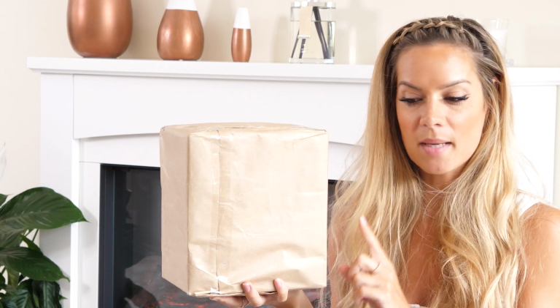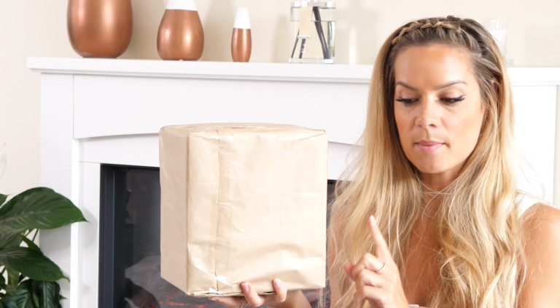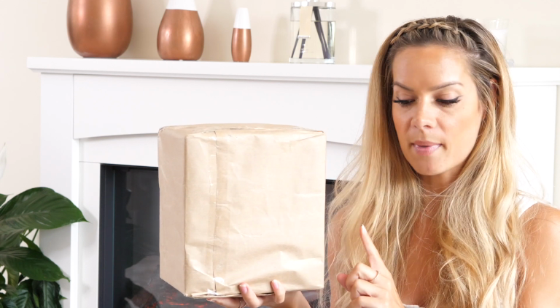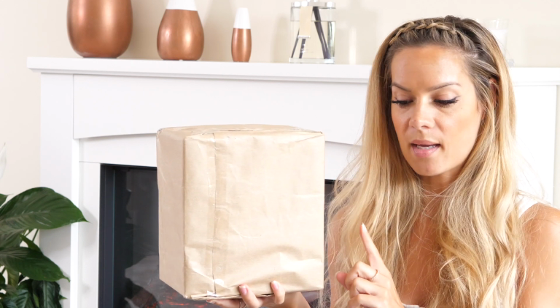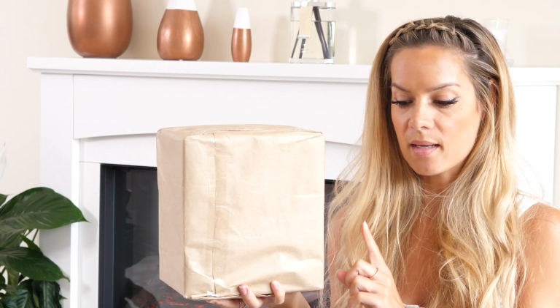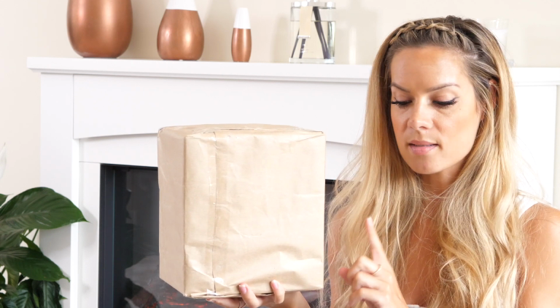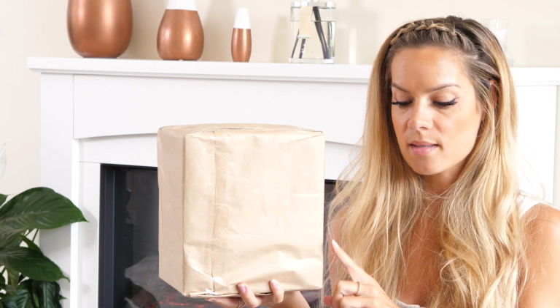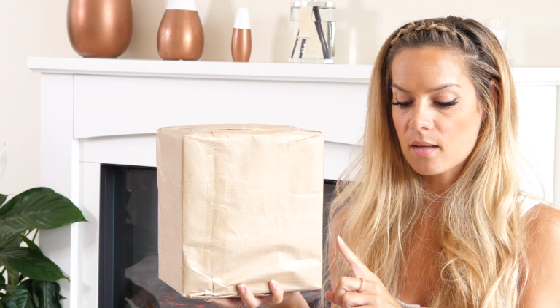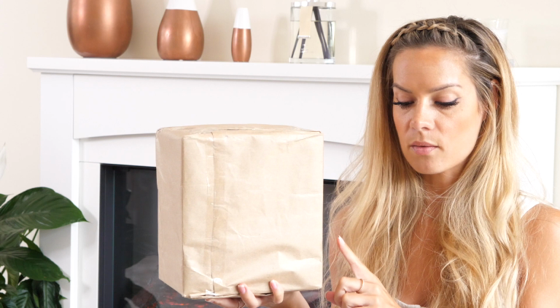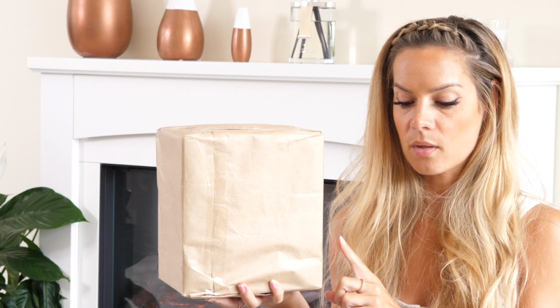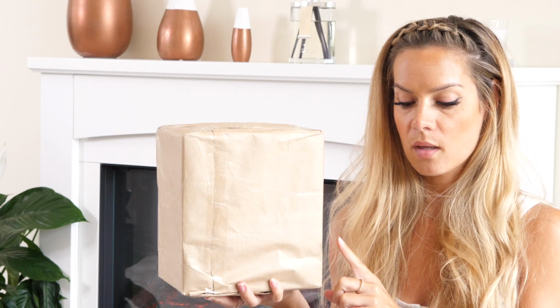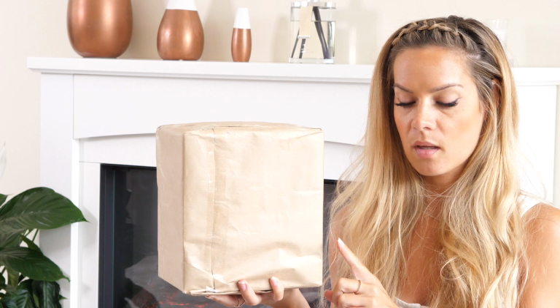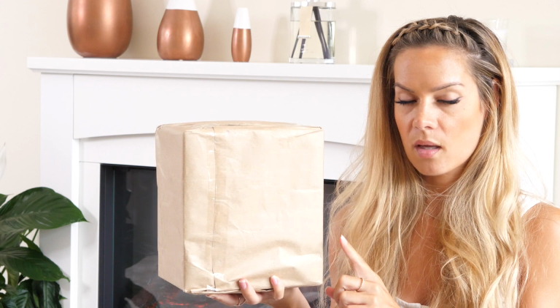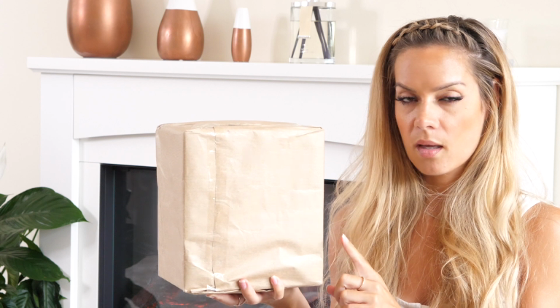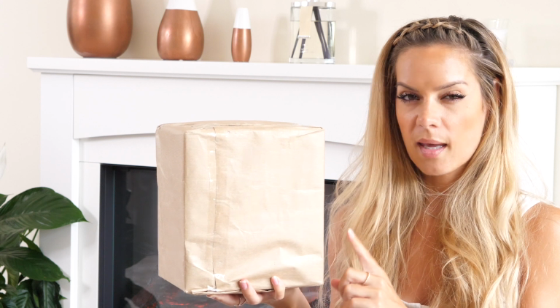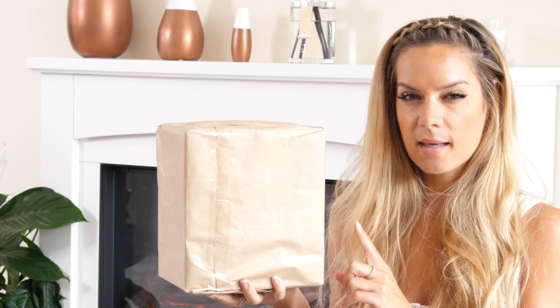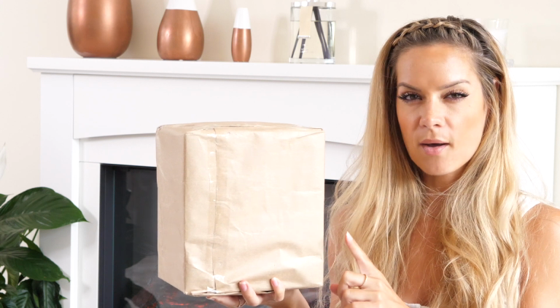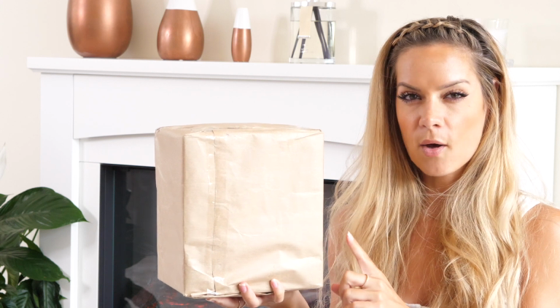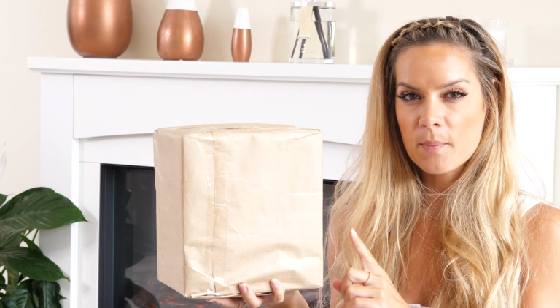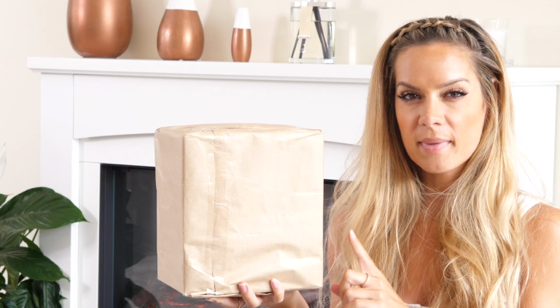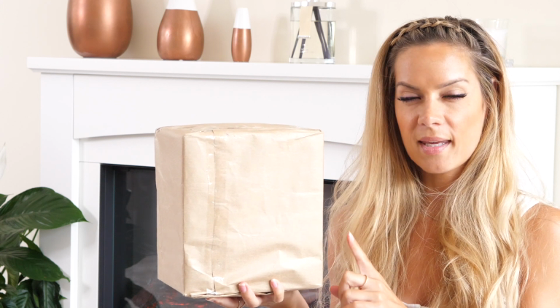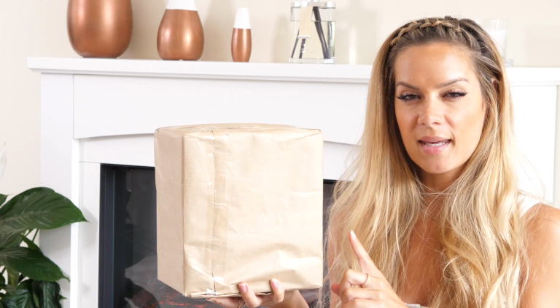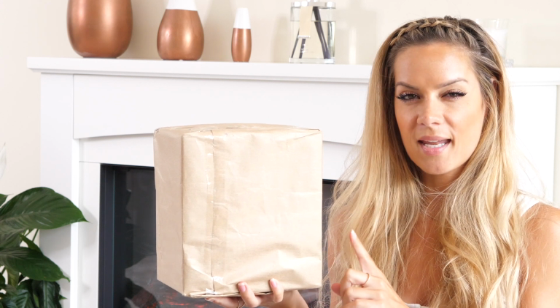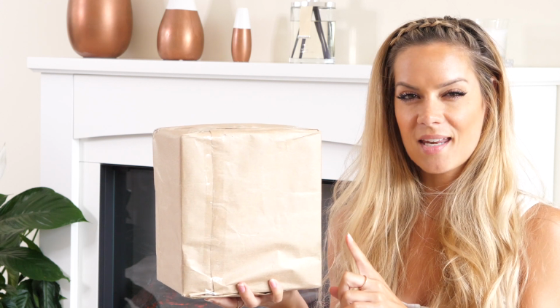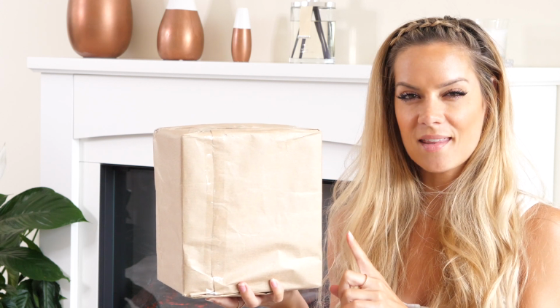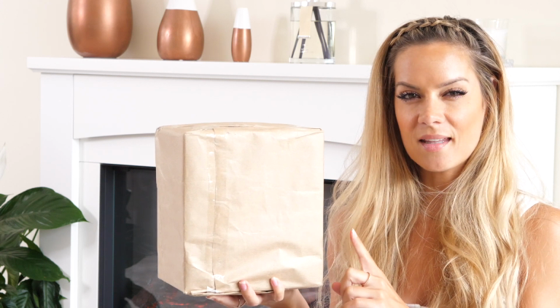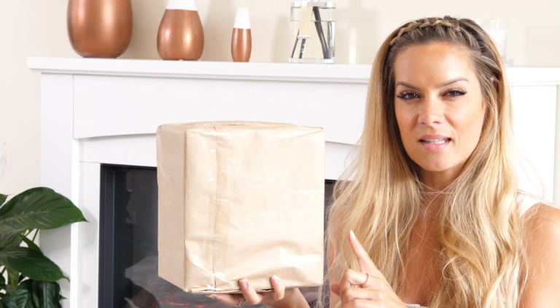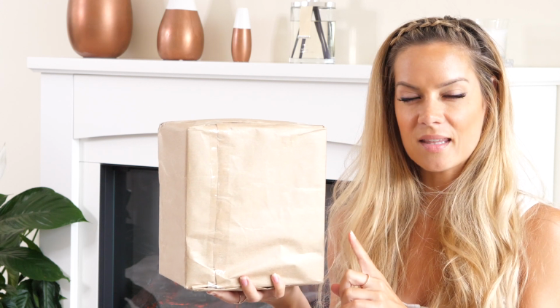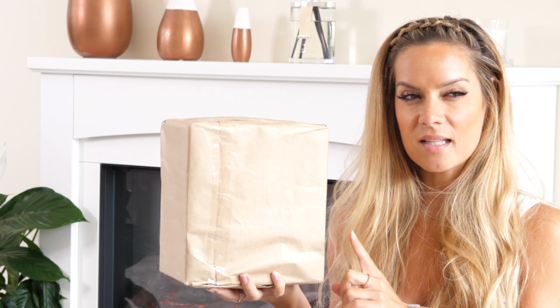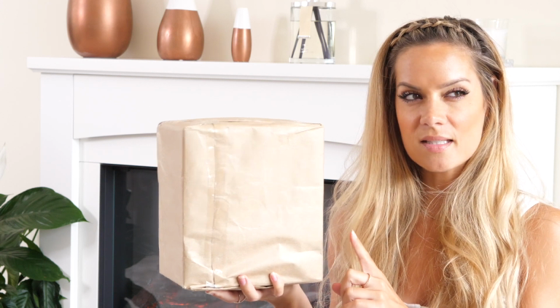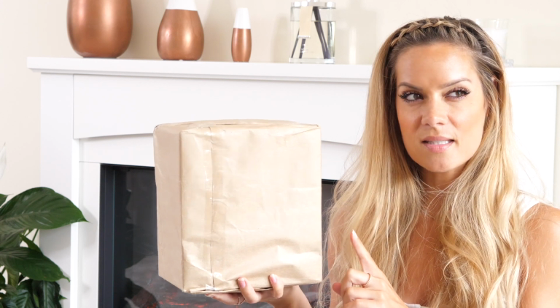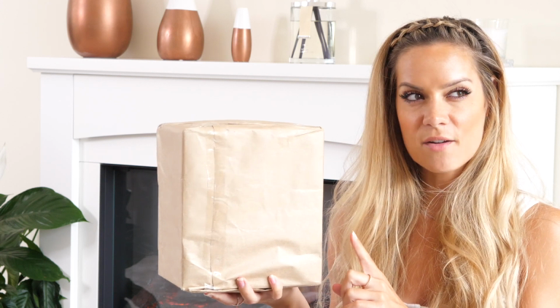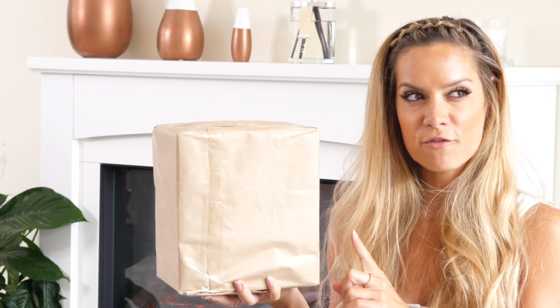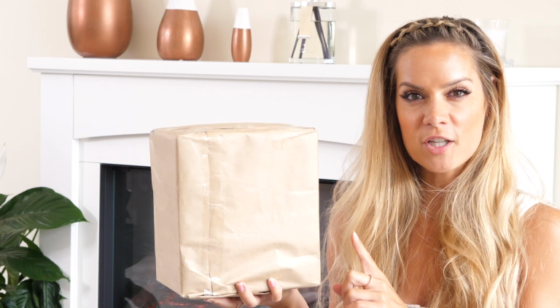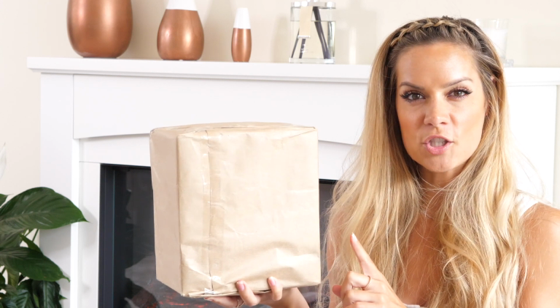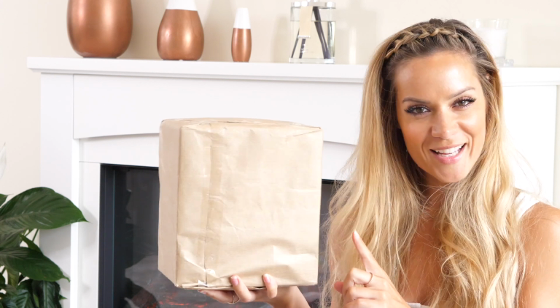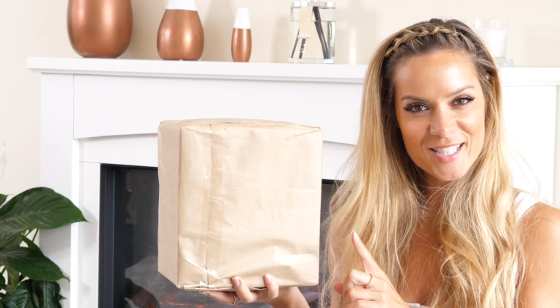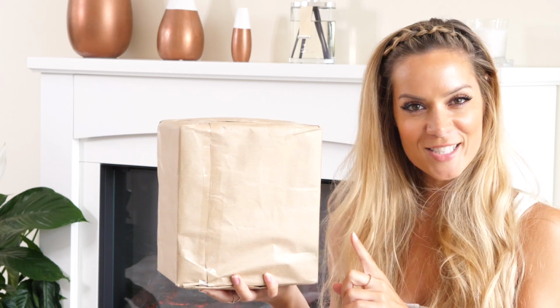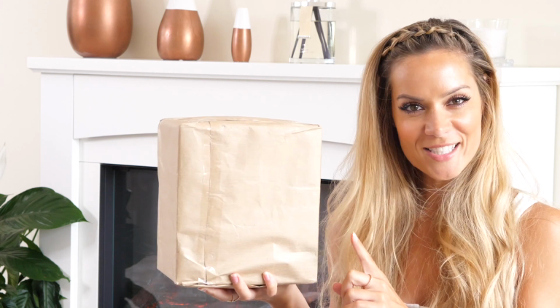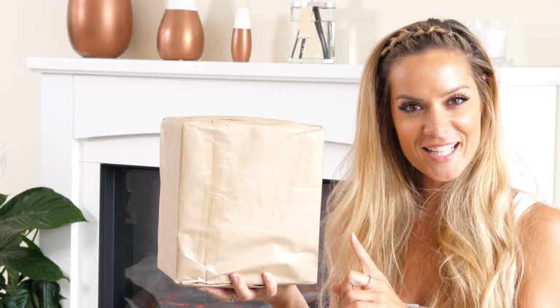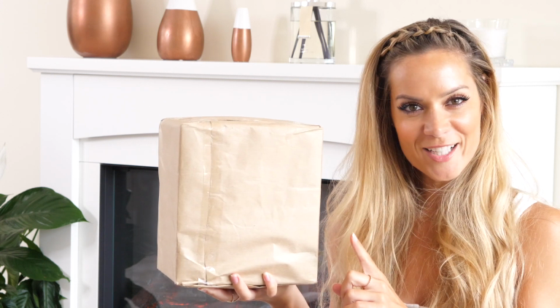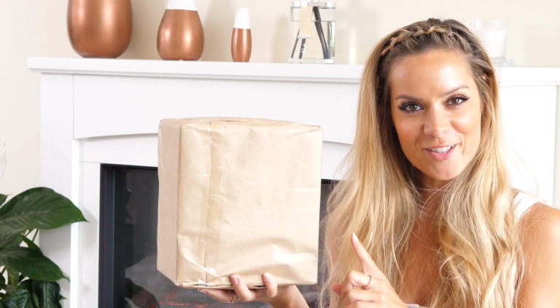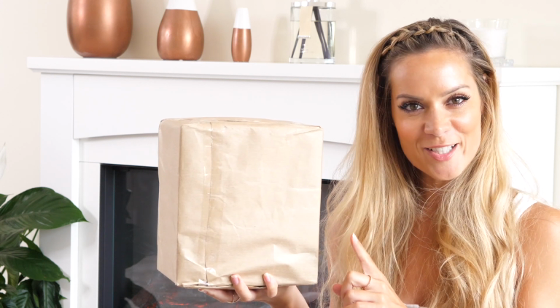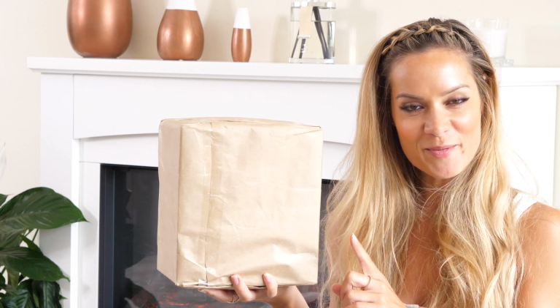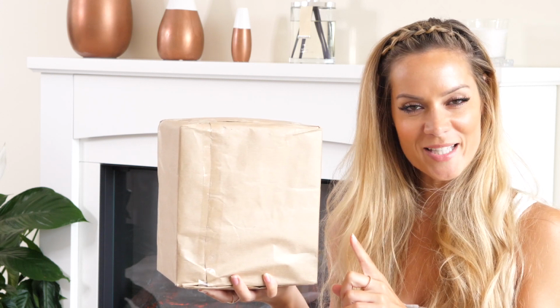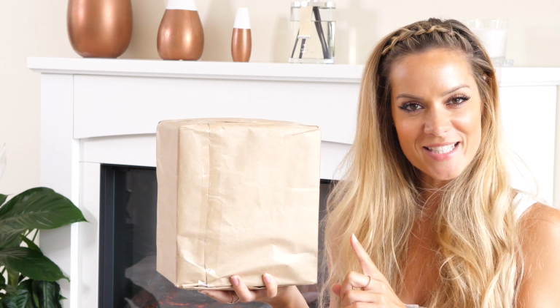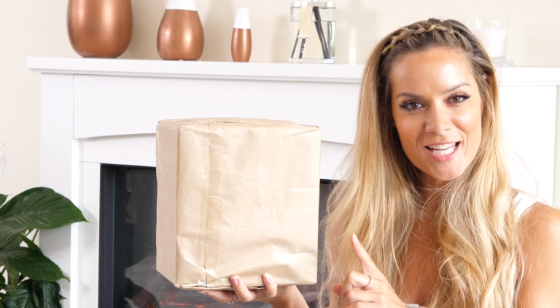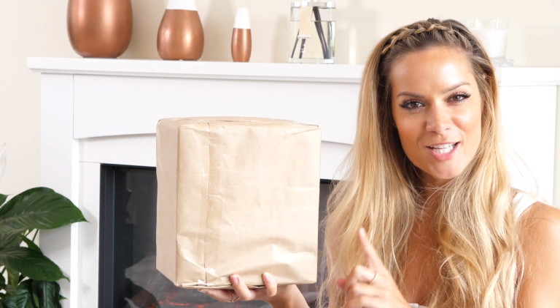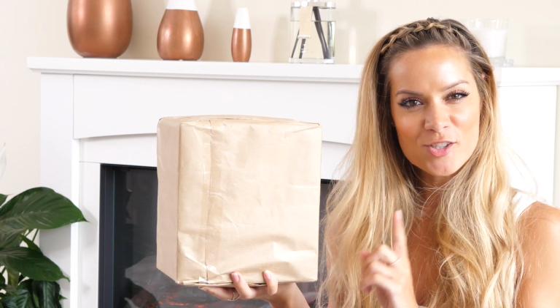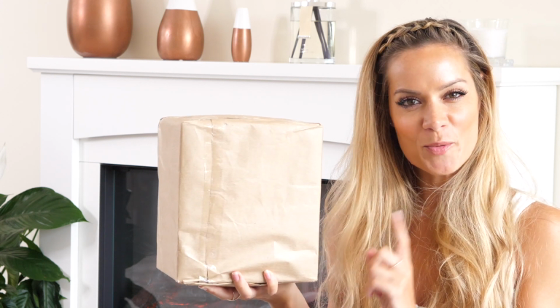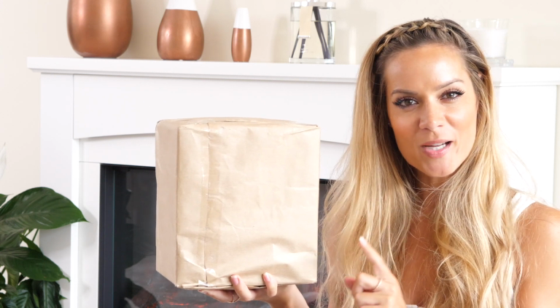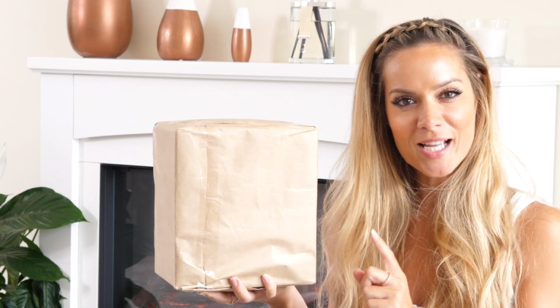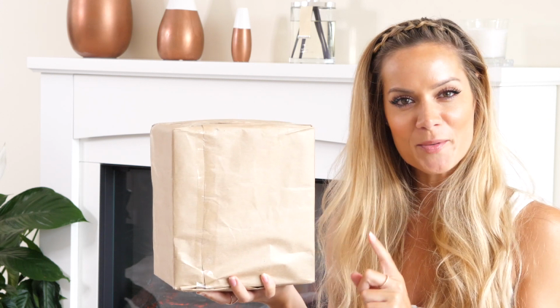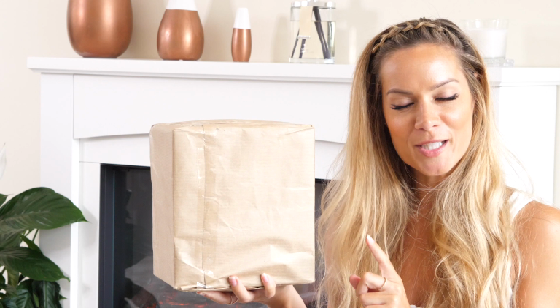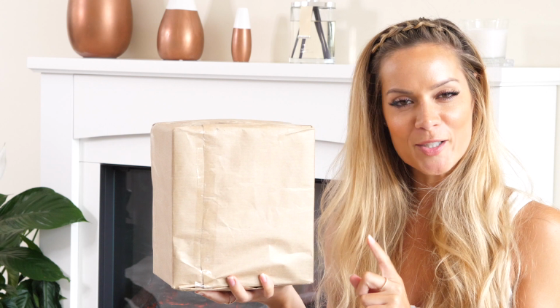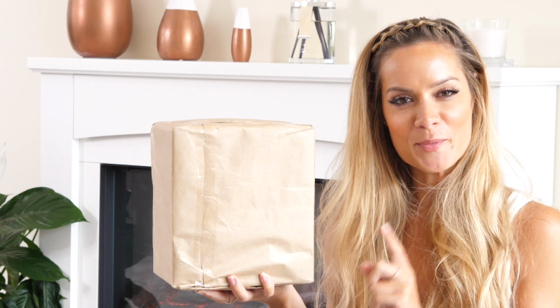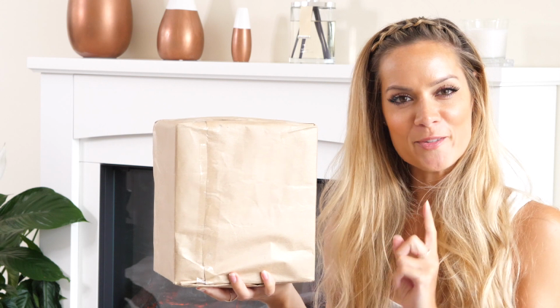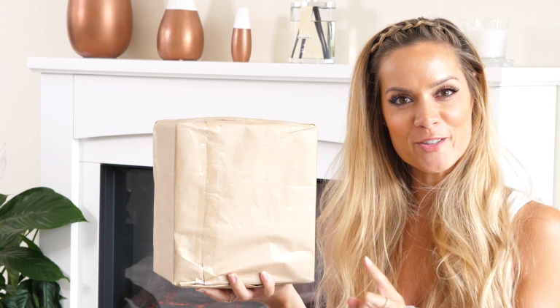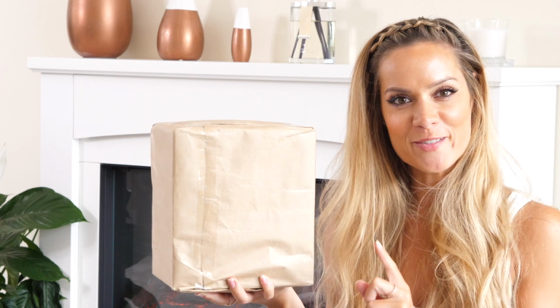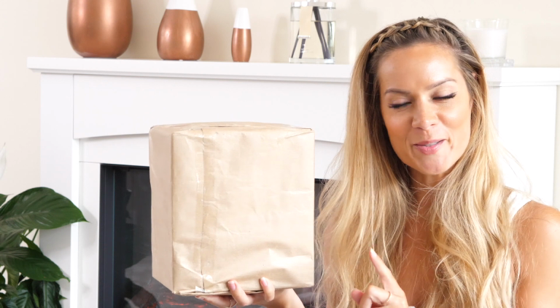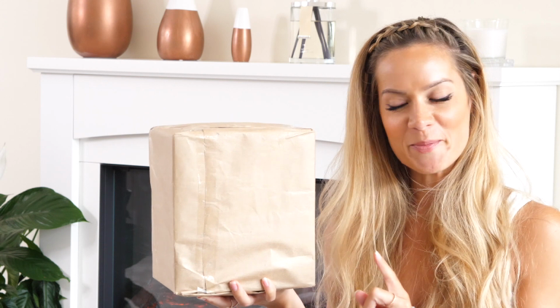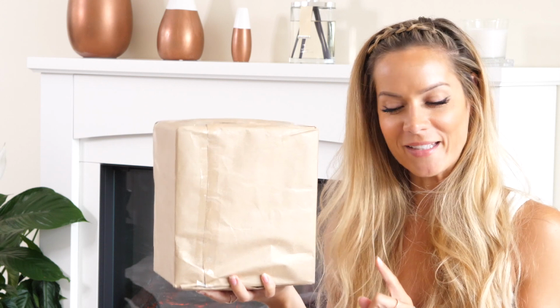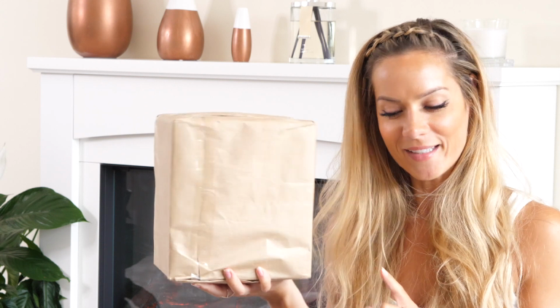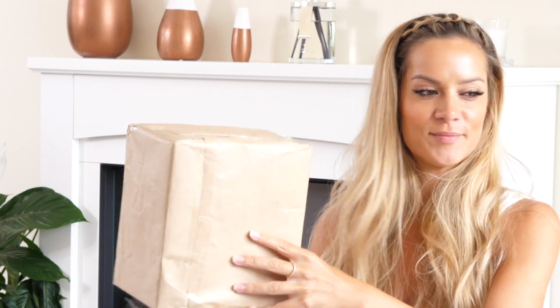I wonder what's in here because this one is in a brown paper bag, so it can't be anything fragile. Do you do that at Christmas - try and work out what you've got before you've opened it?